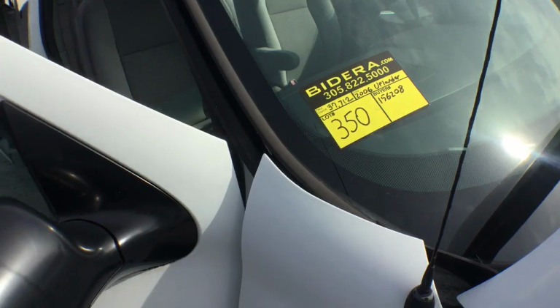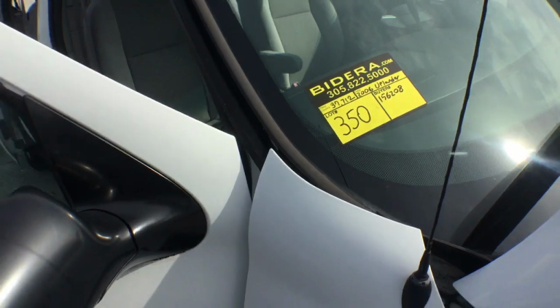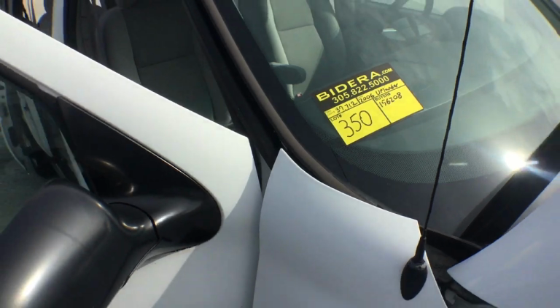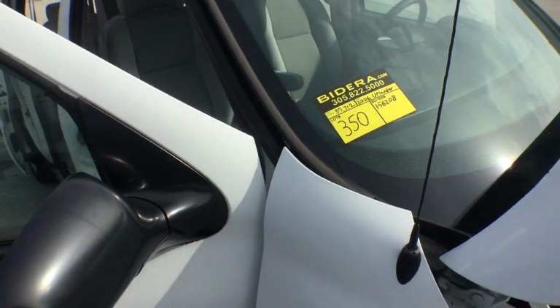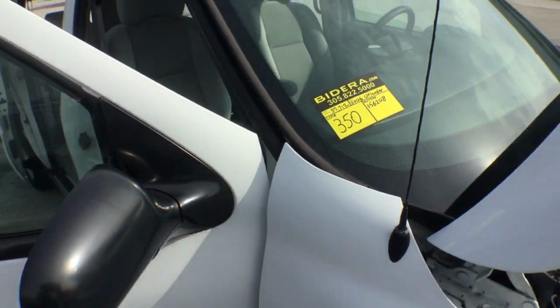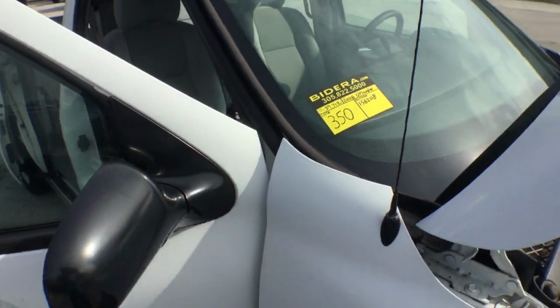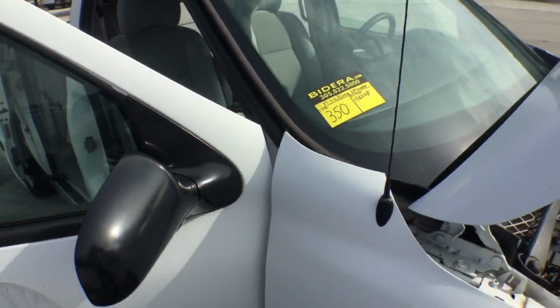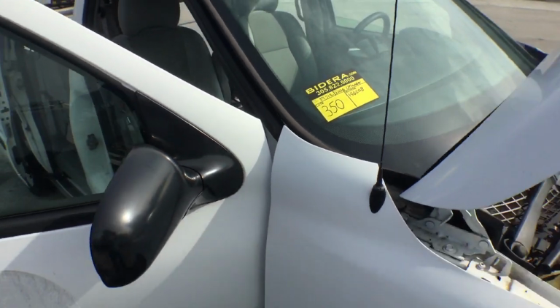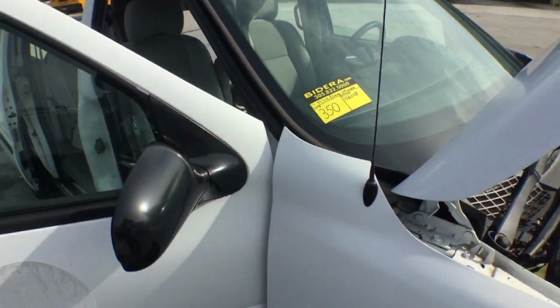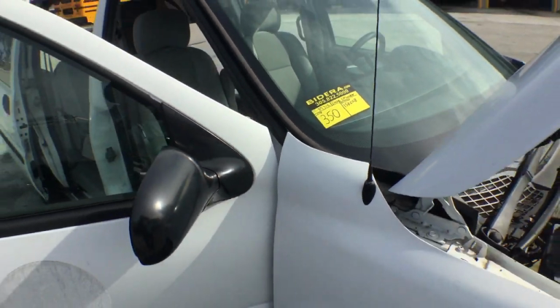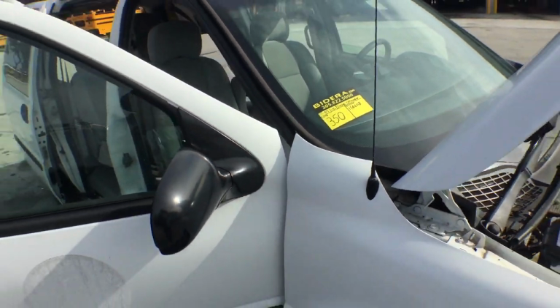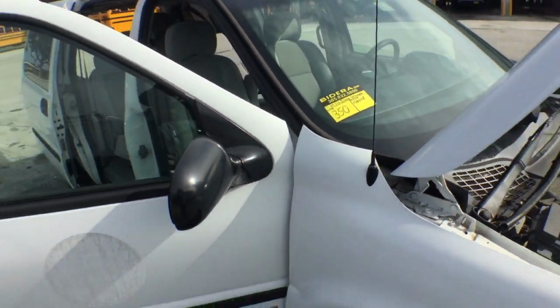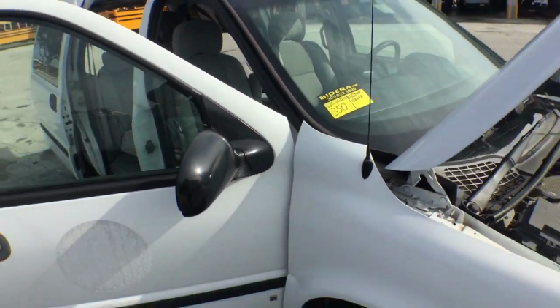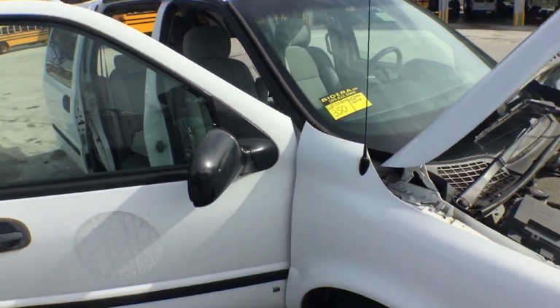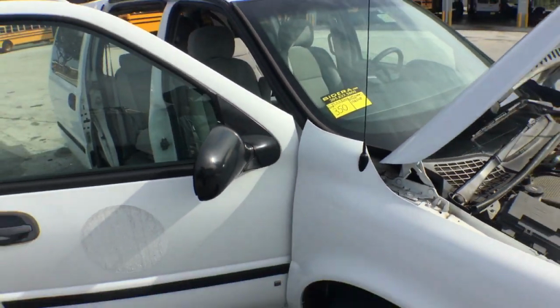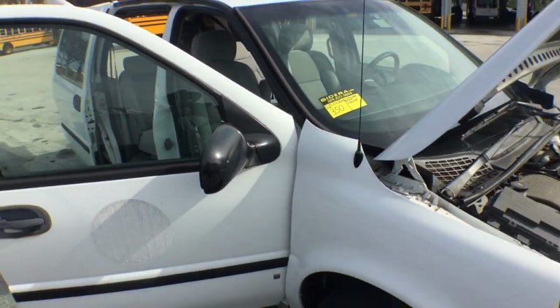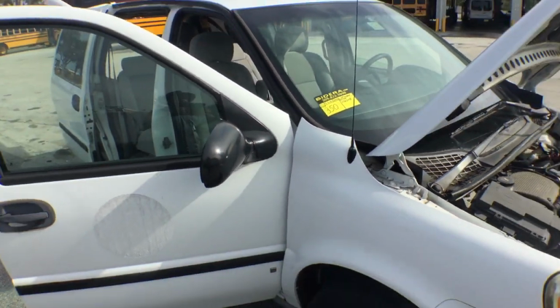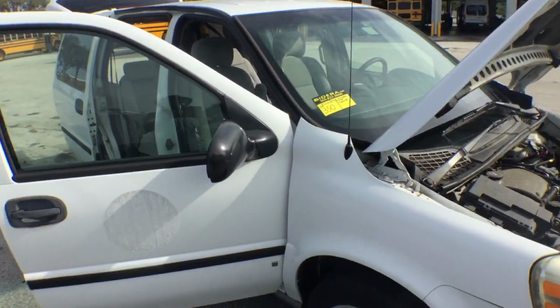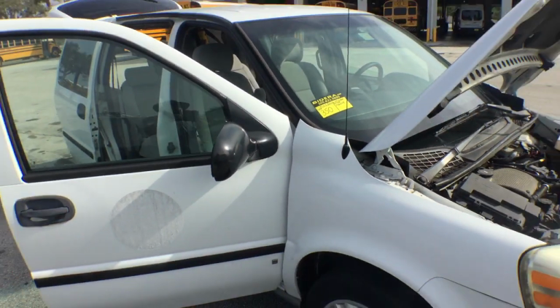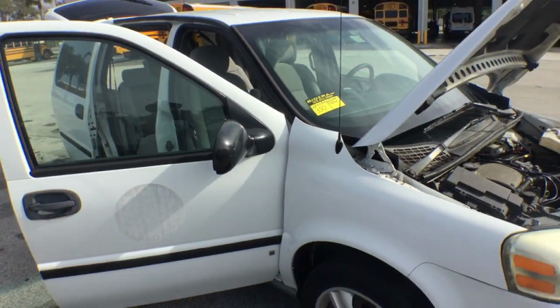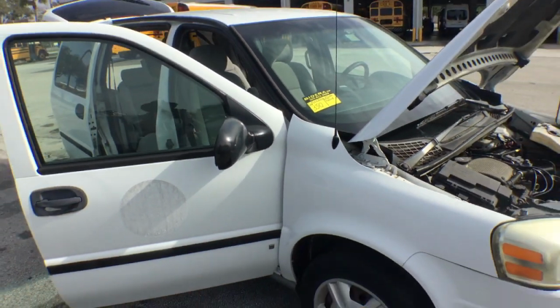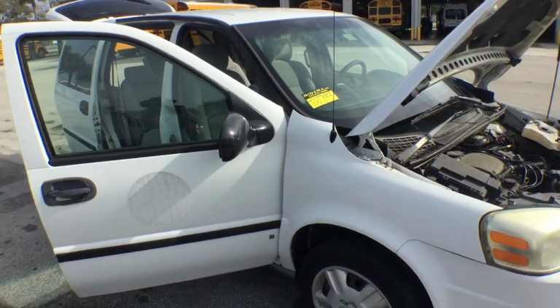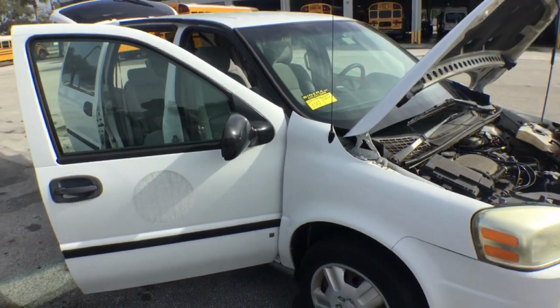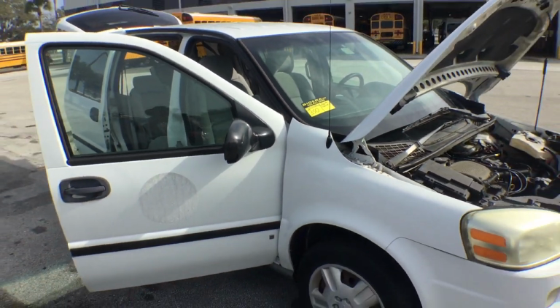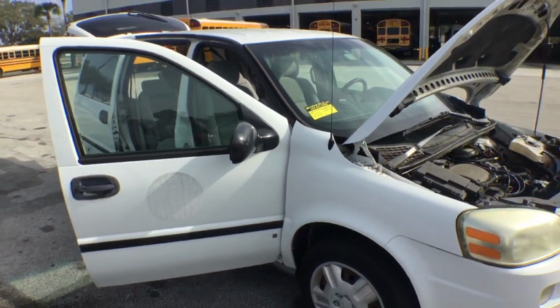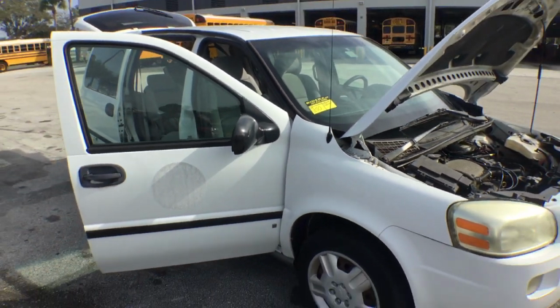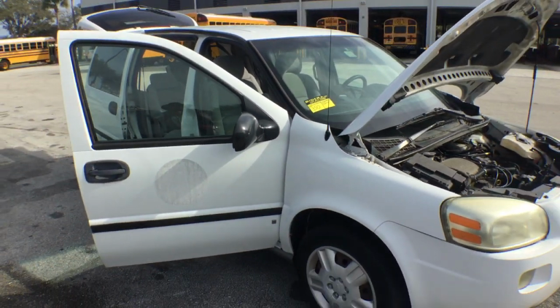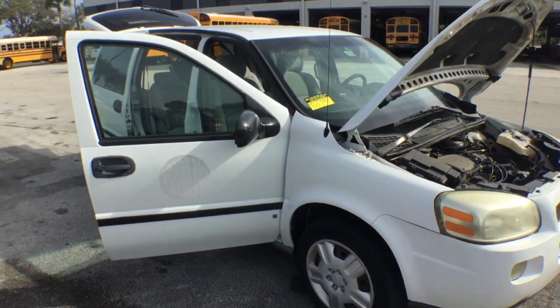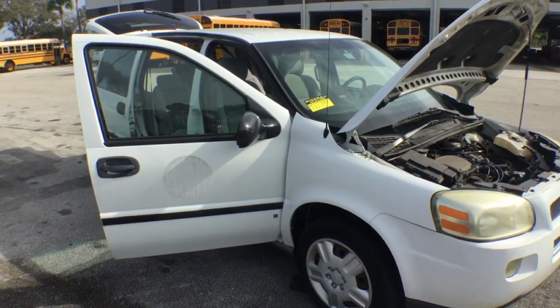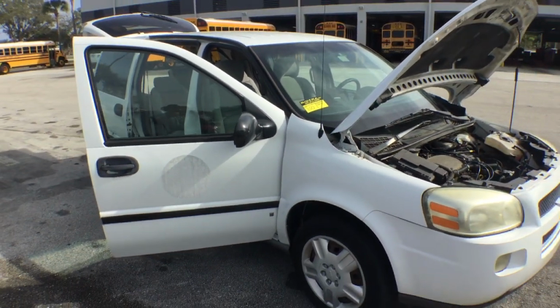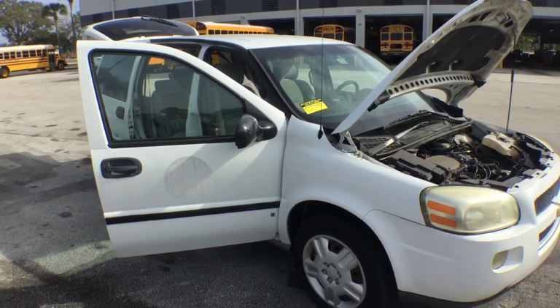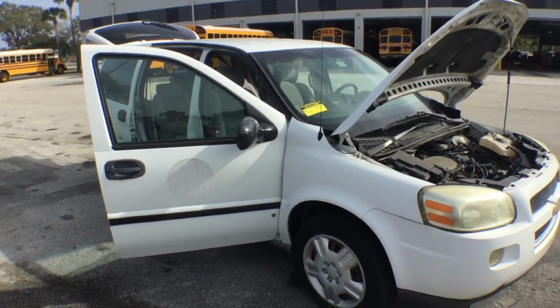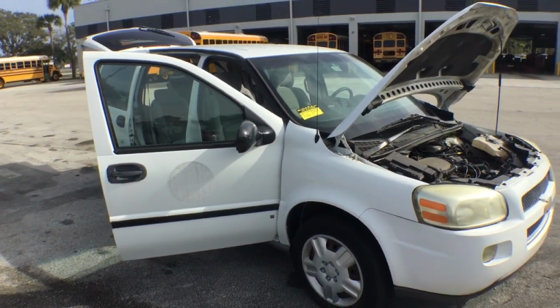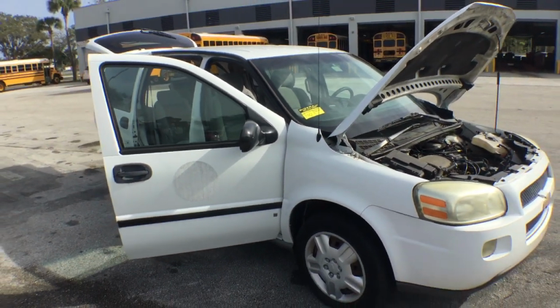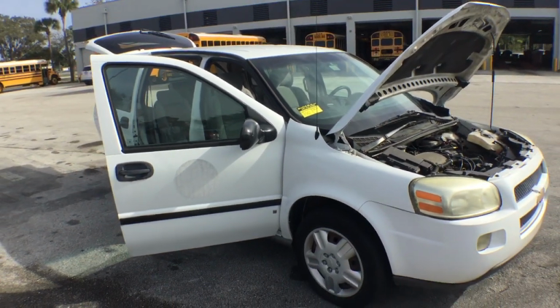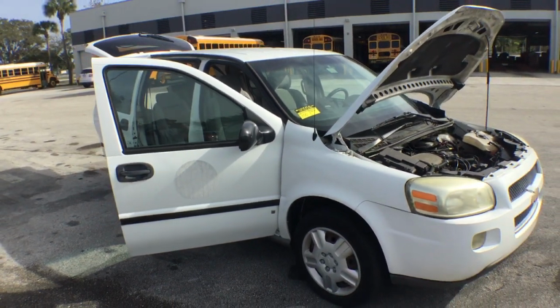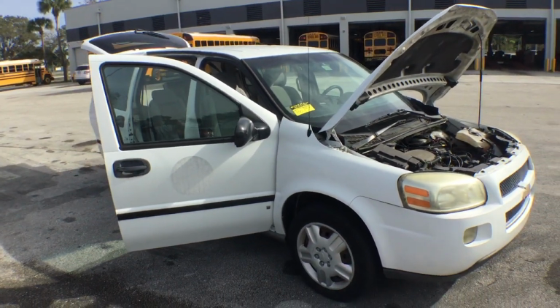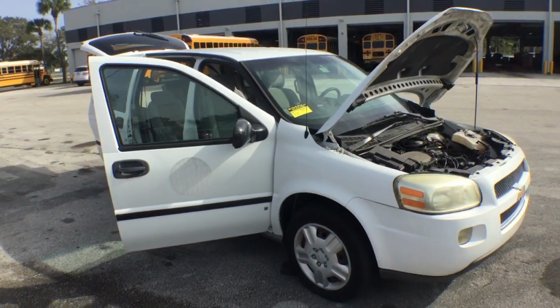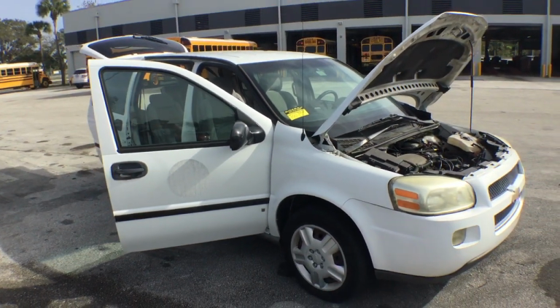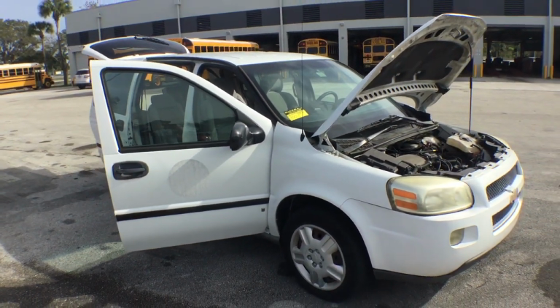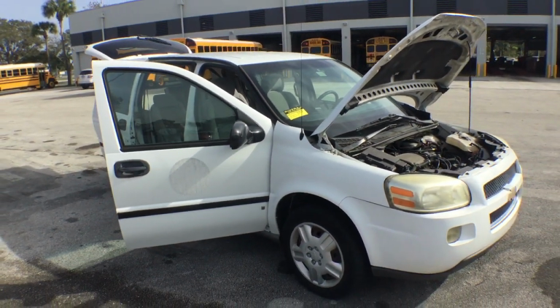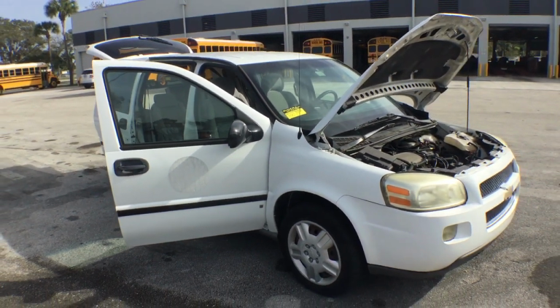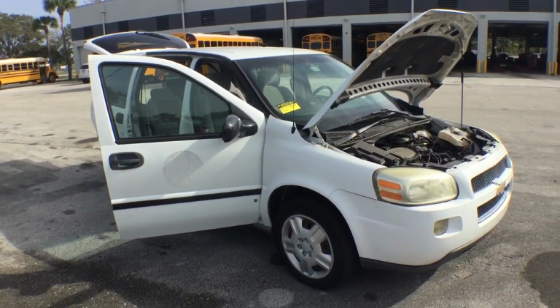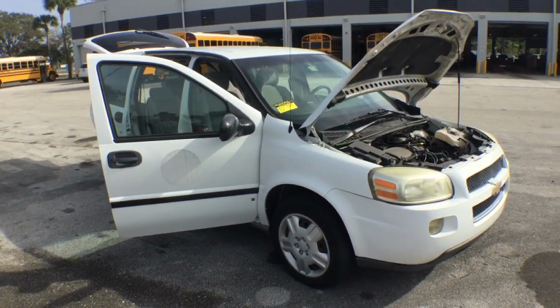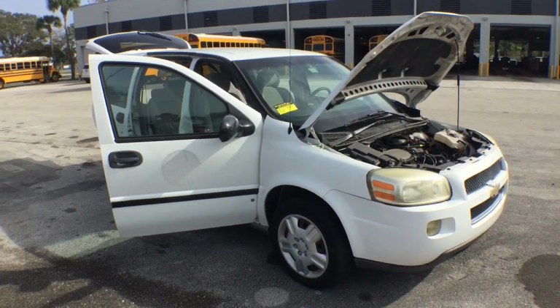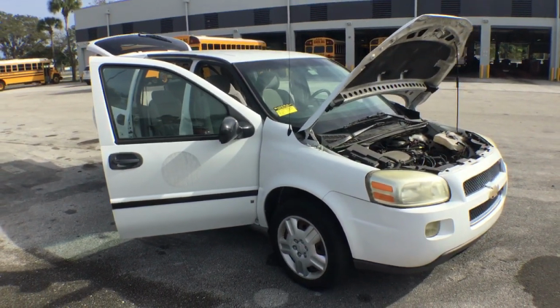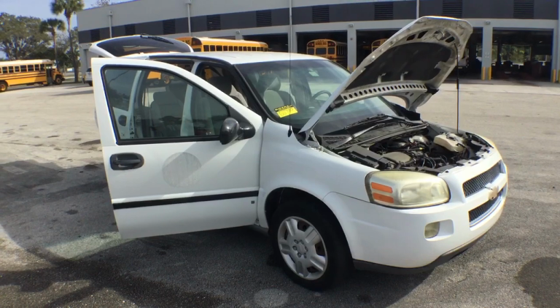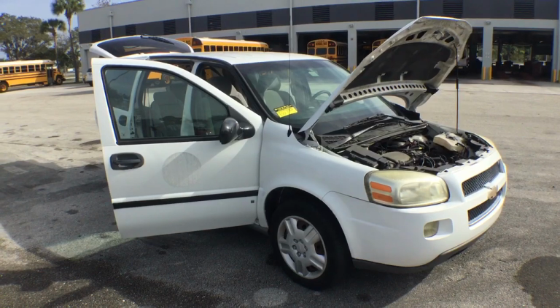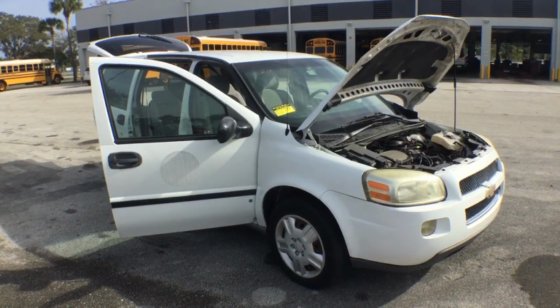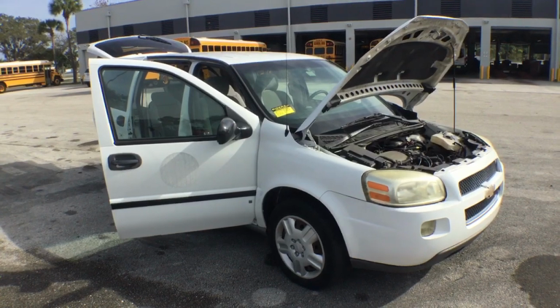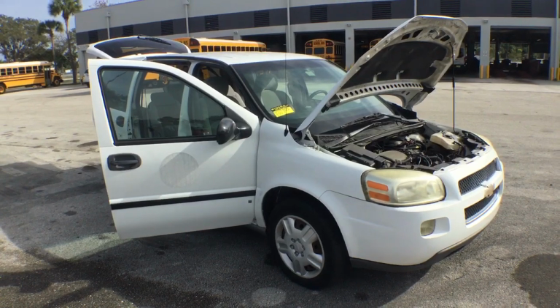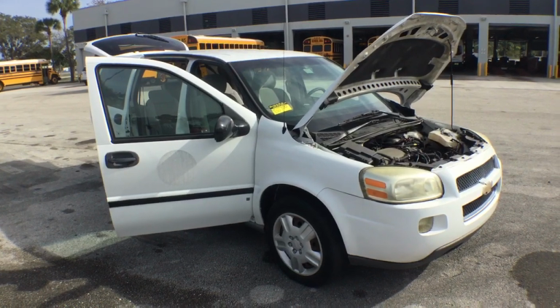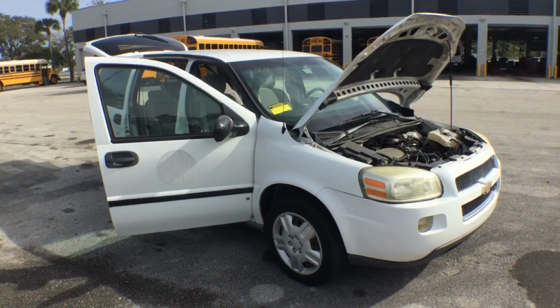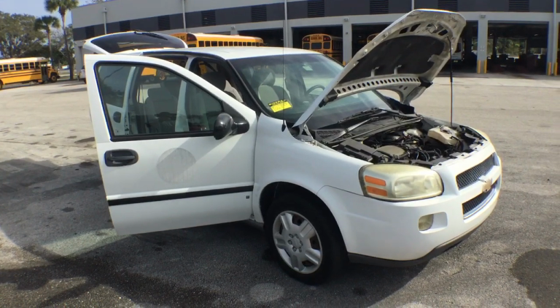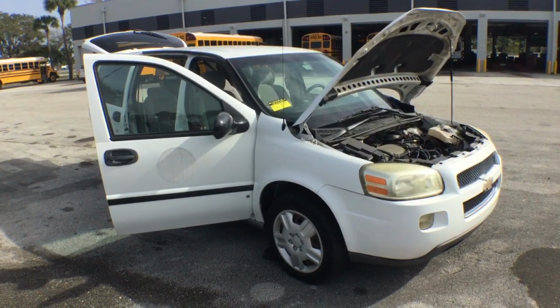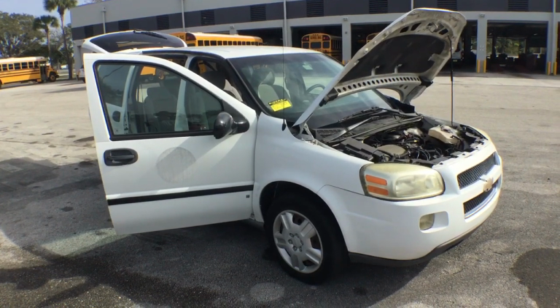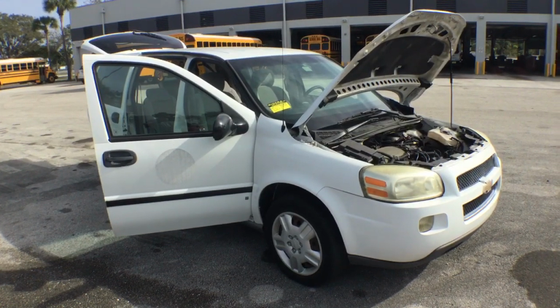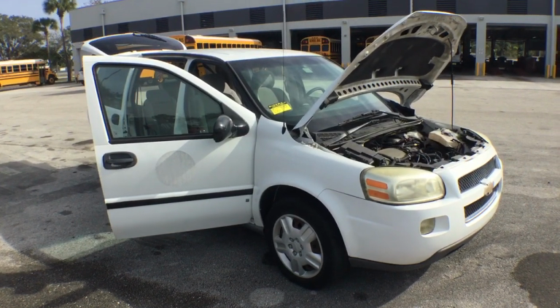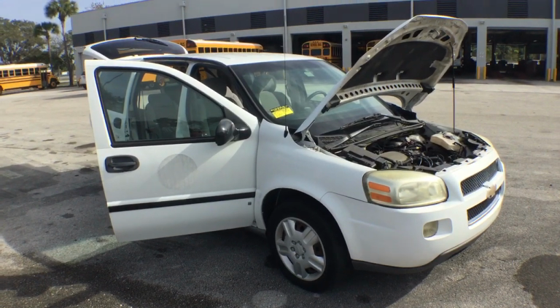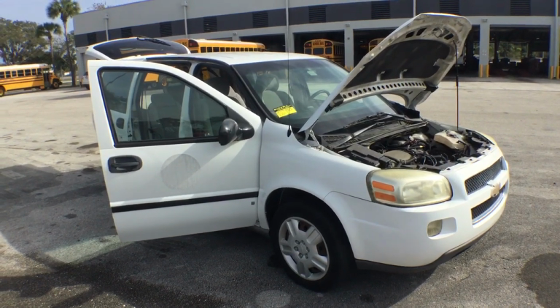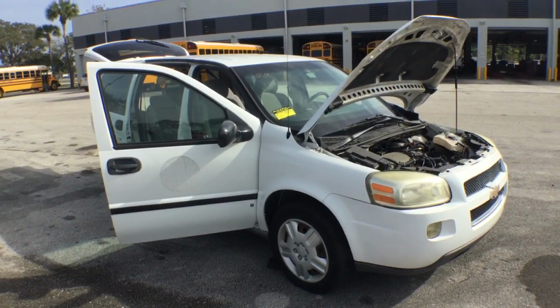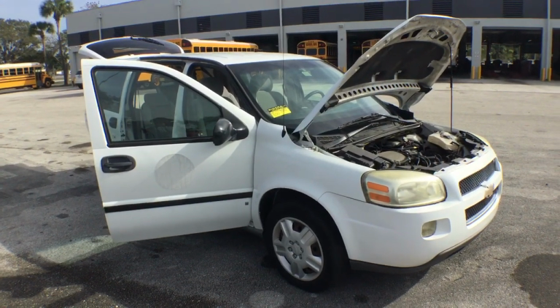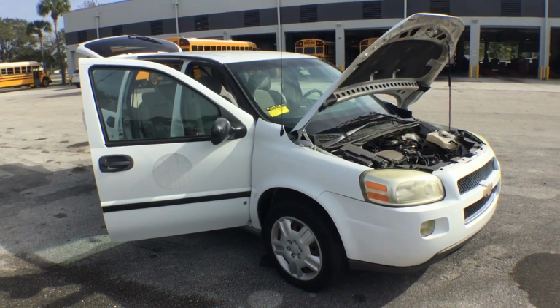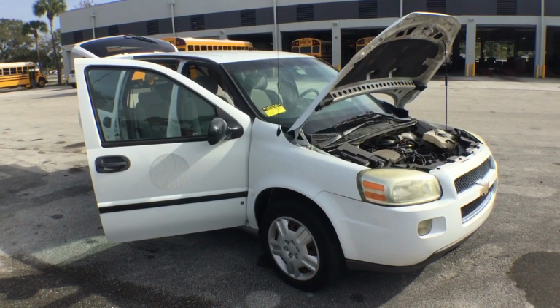Our 350 is a 2006 Chevrolet Uplander. This is a minivan.